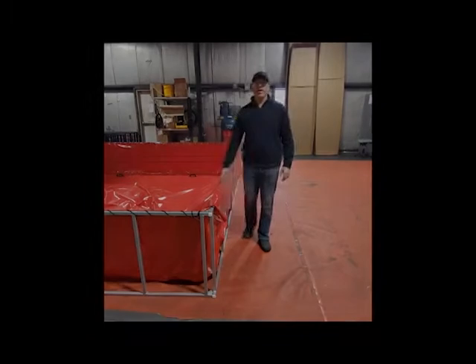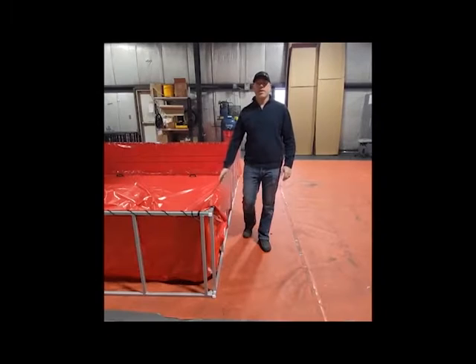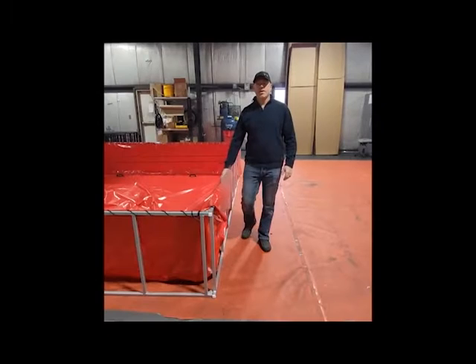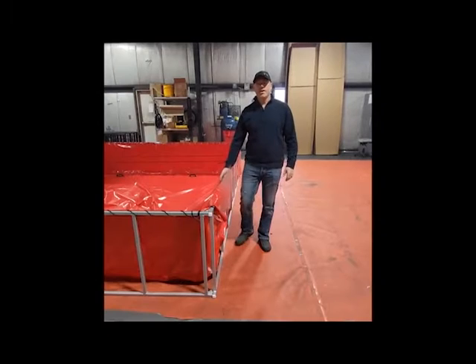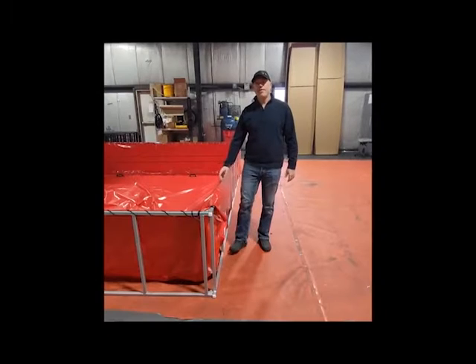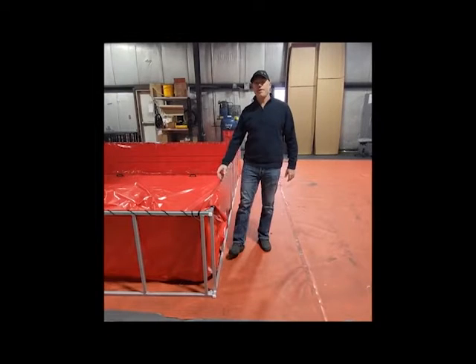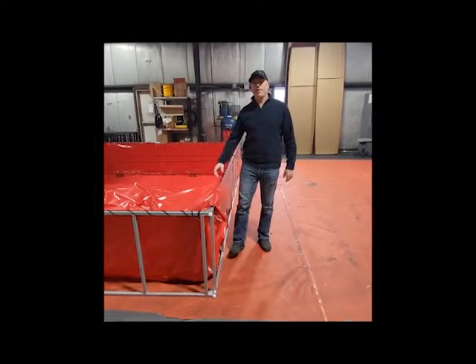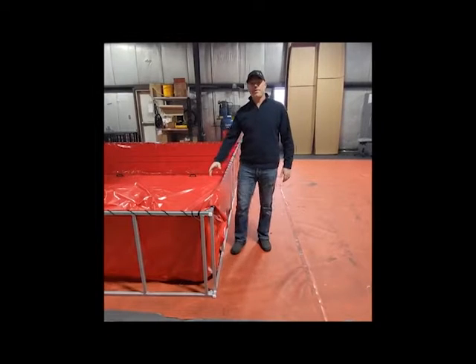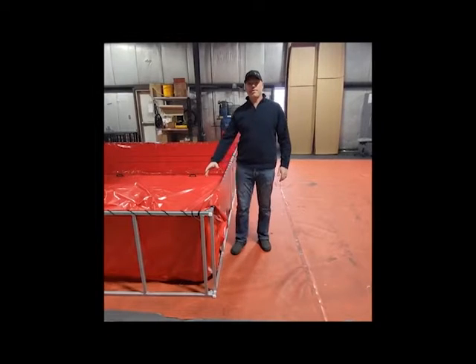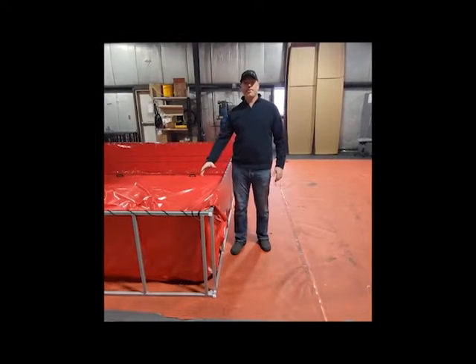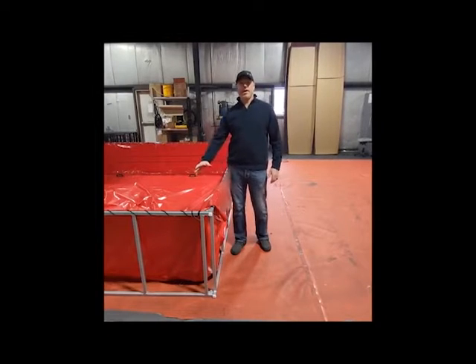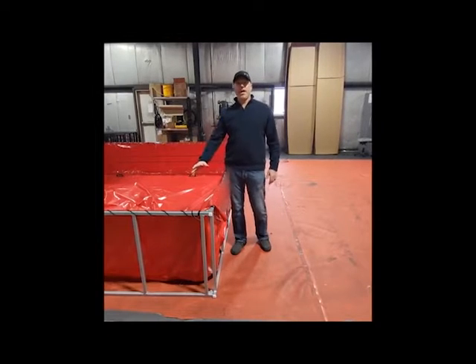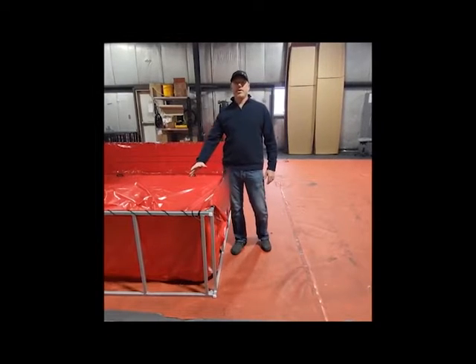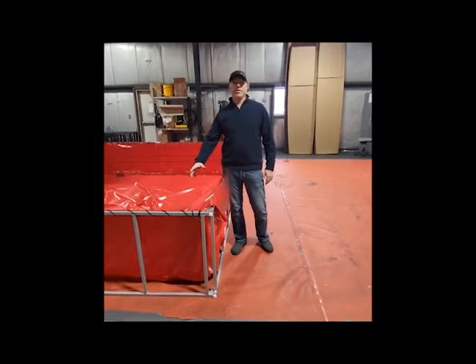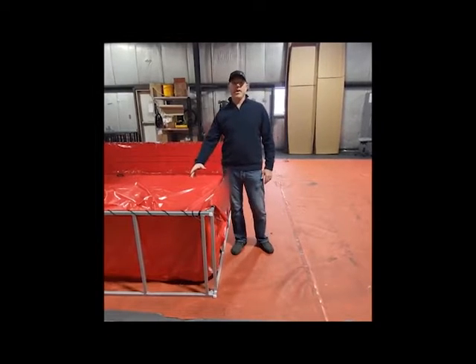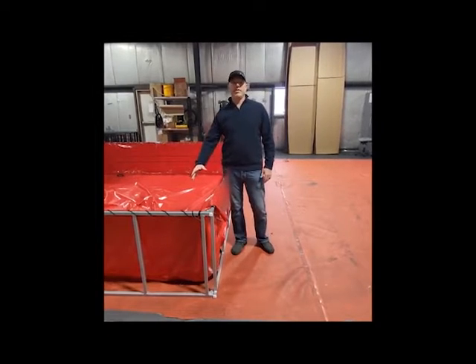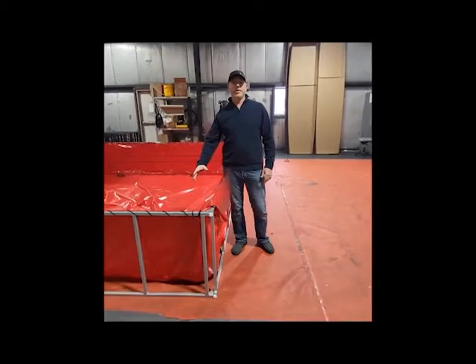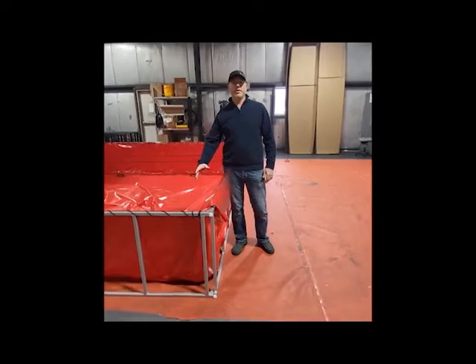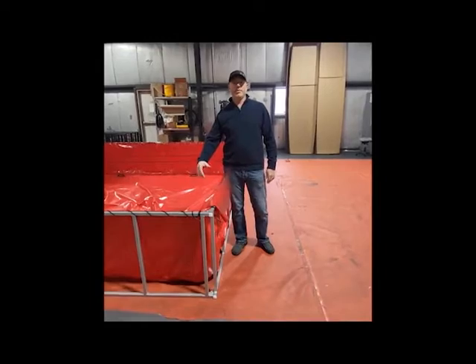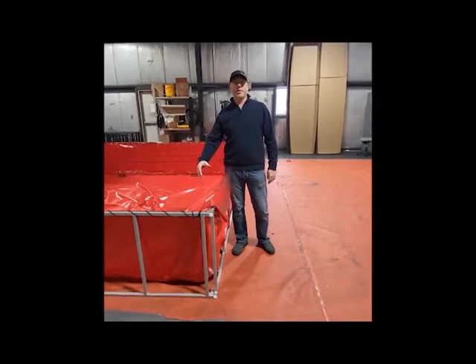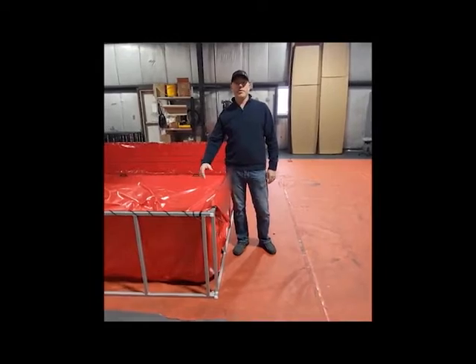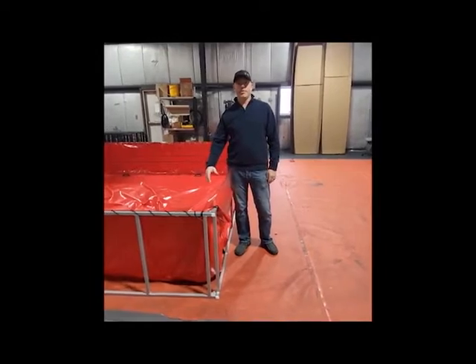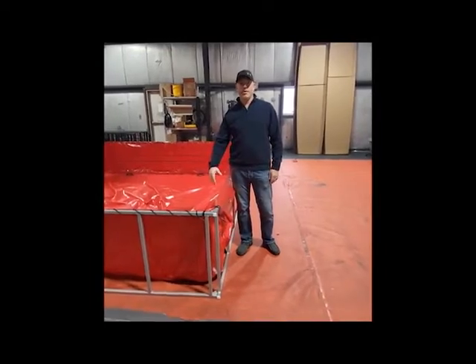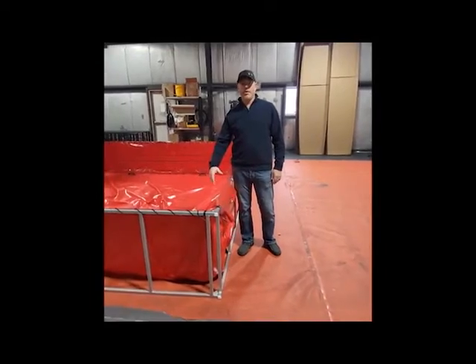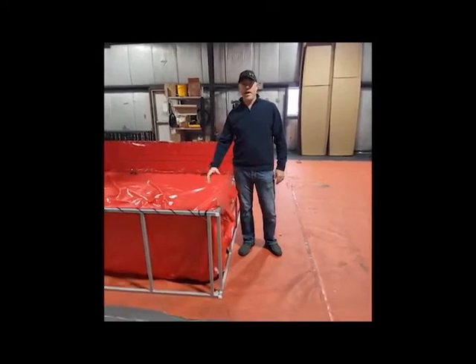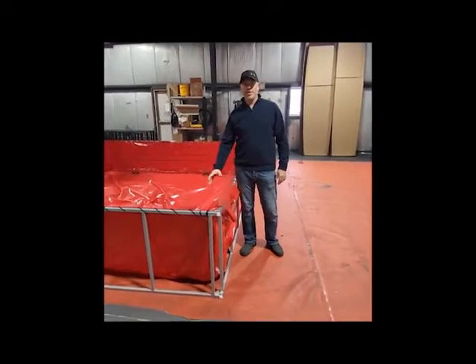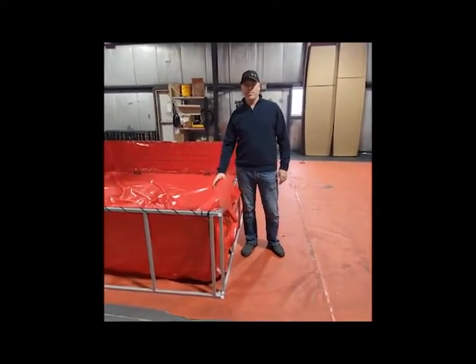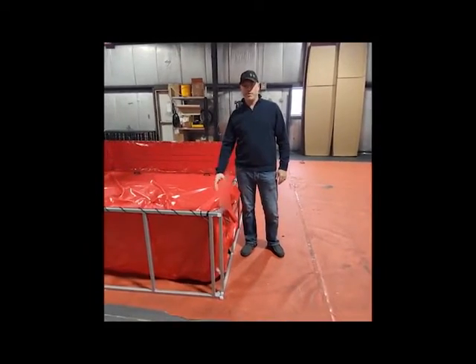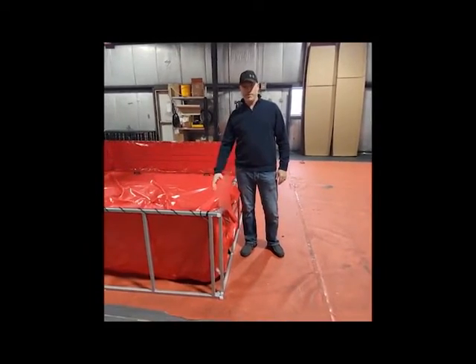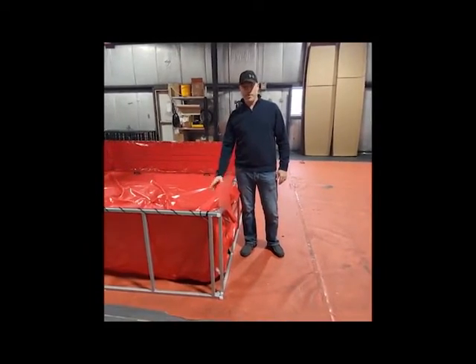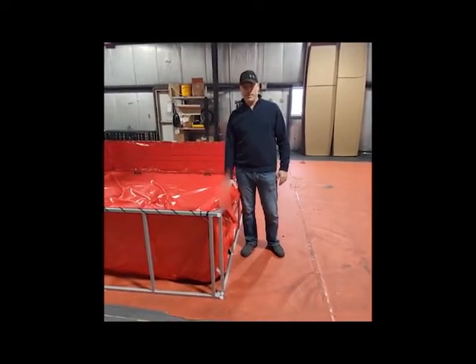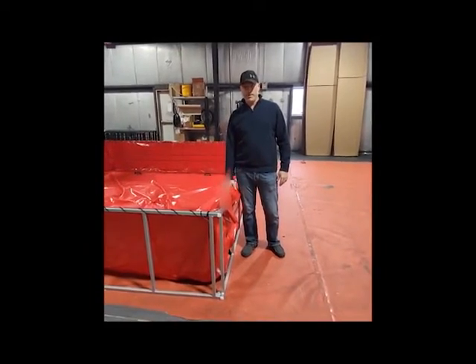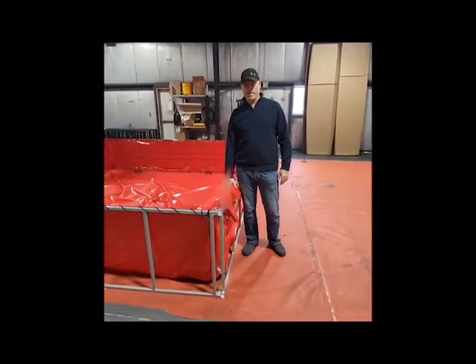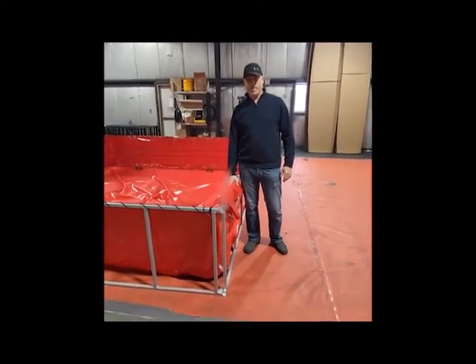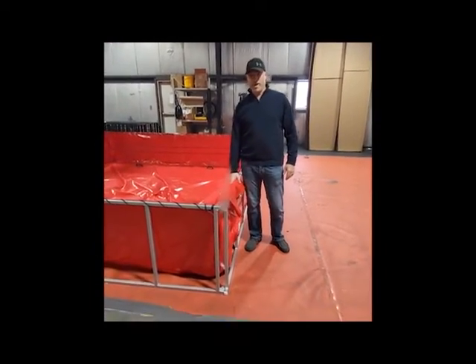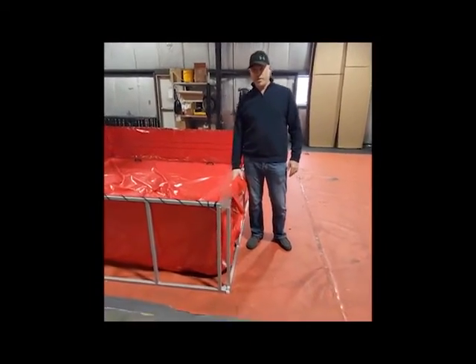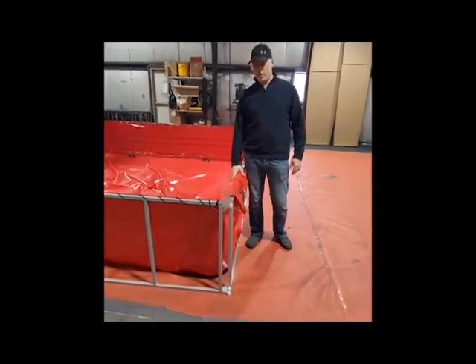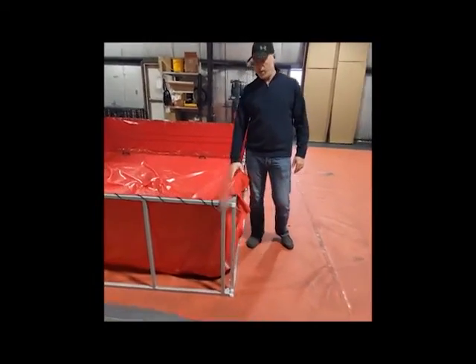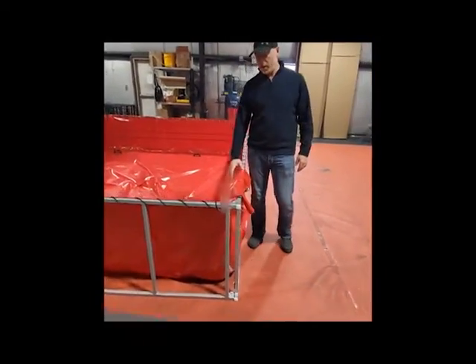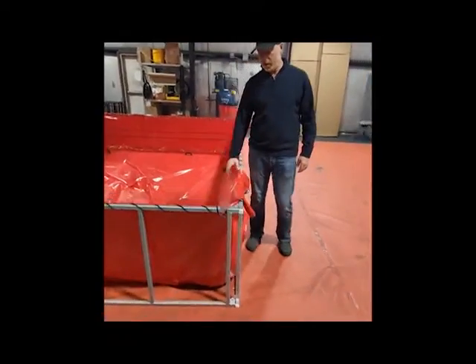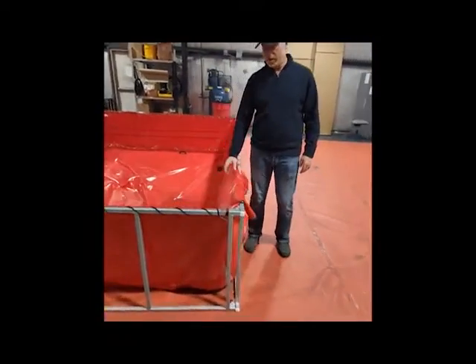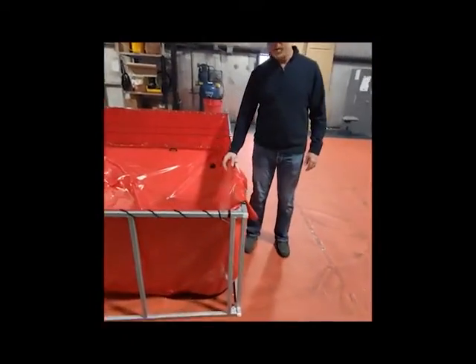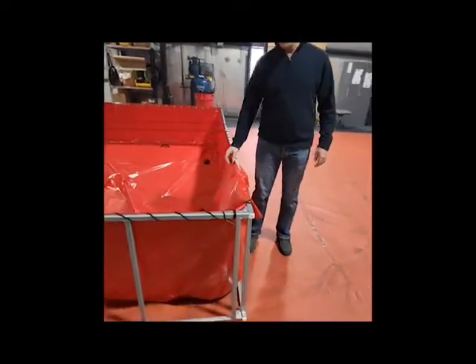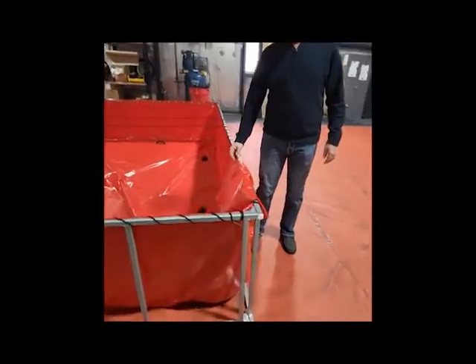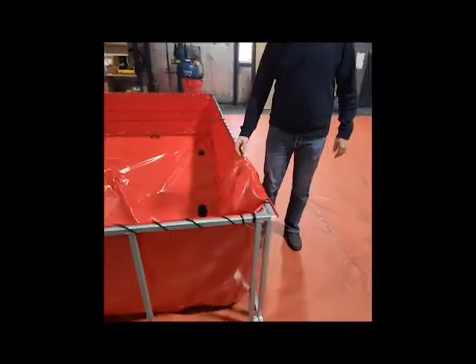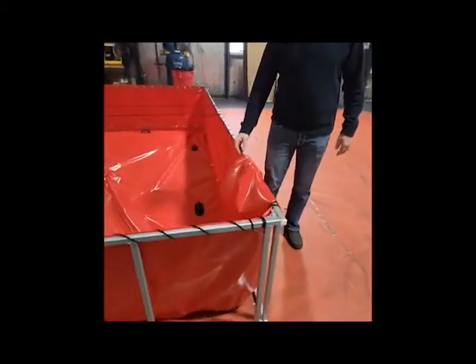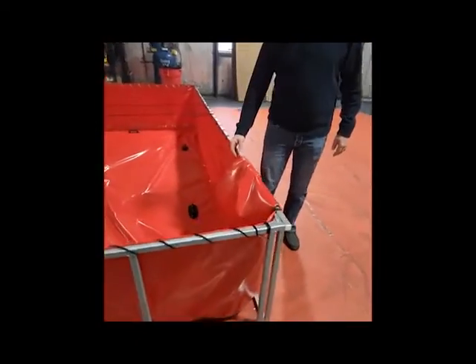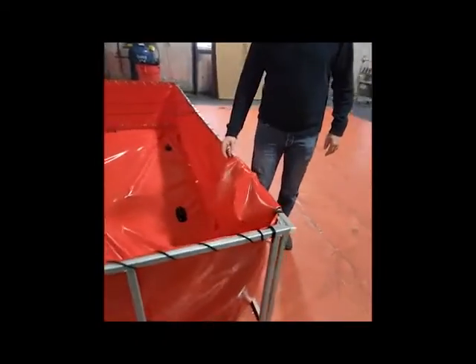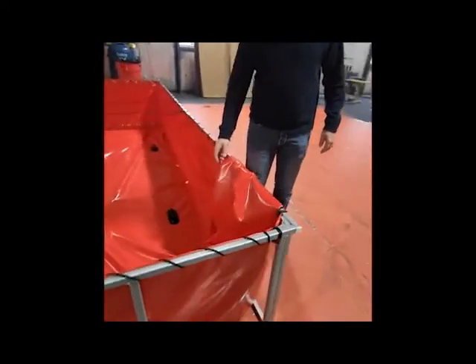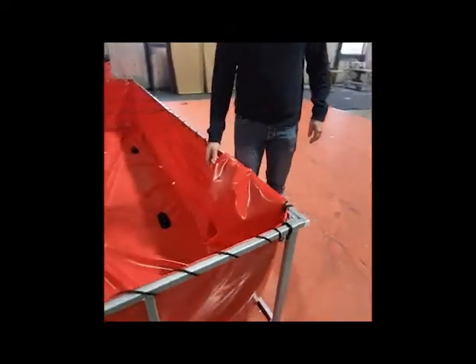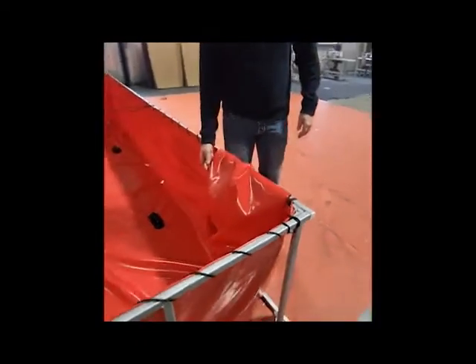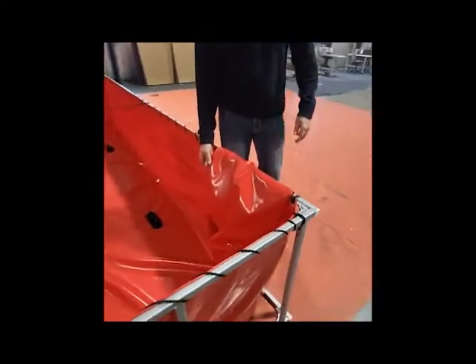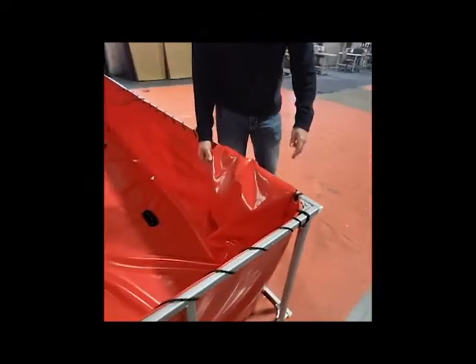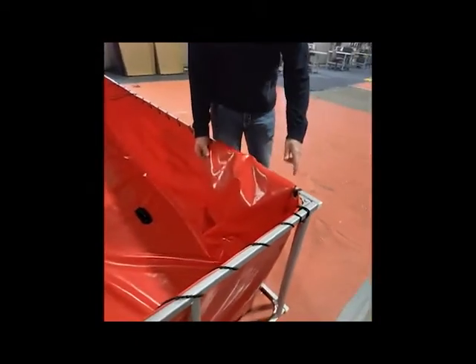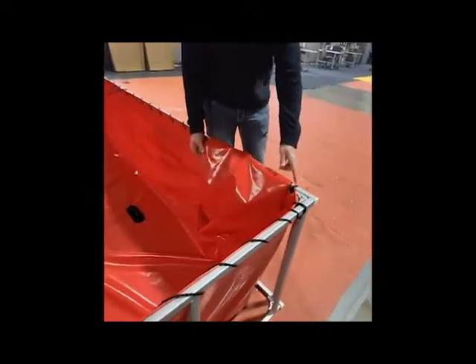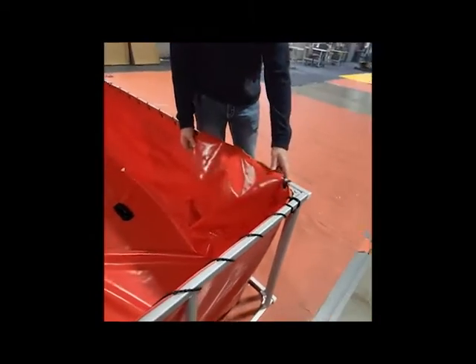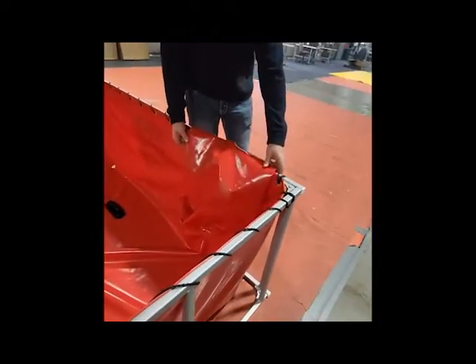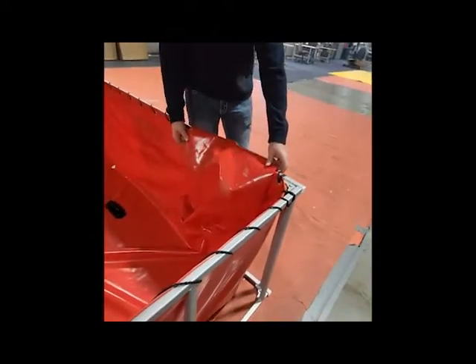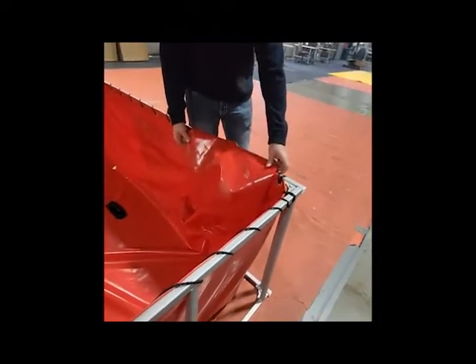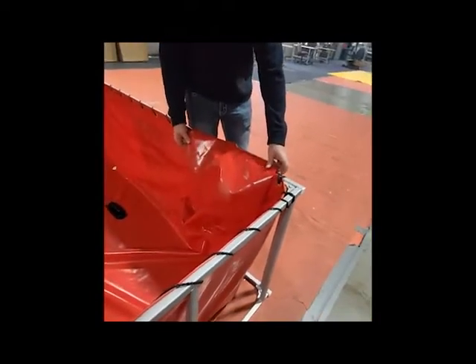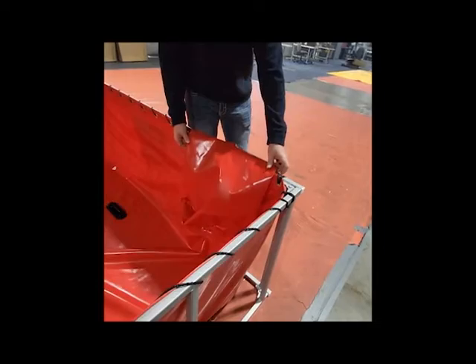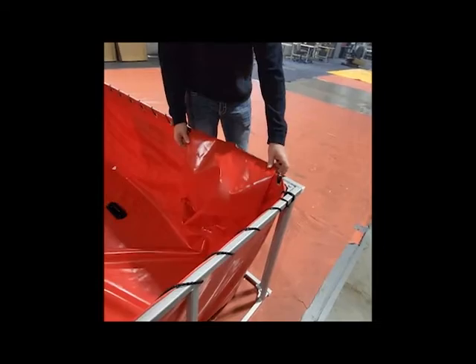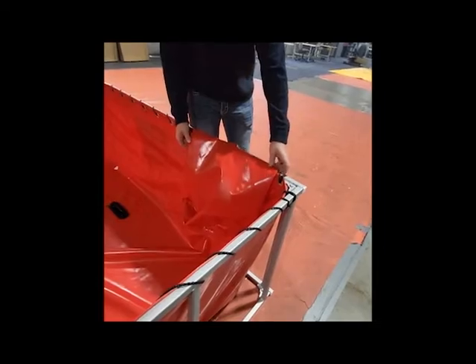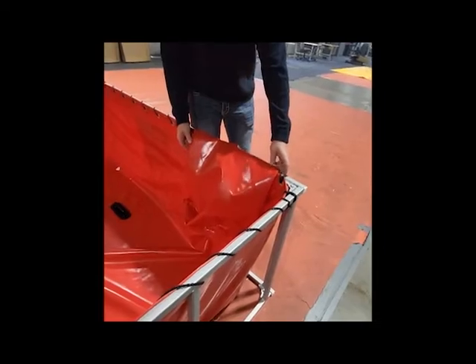If you have any questions on how your drain sleeve is supposed to be routed before you fill your tank with water, this is how it should be routed from the inside.